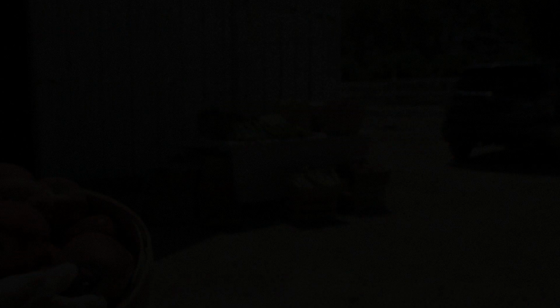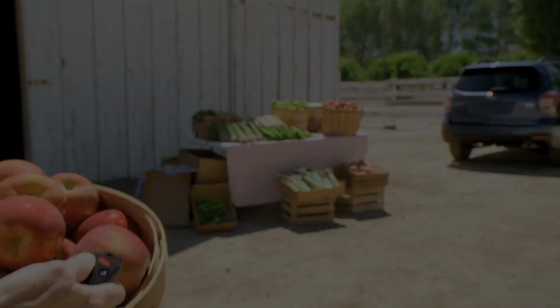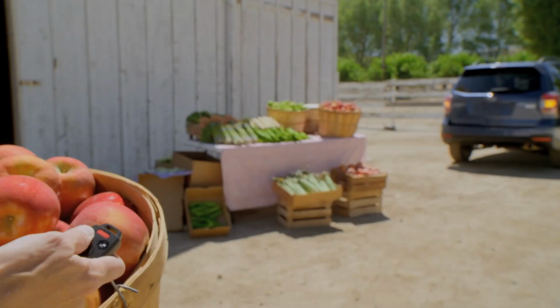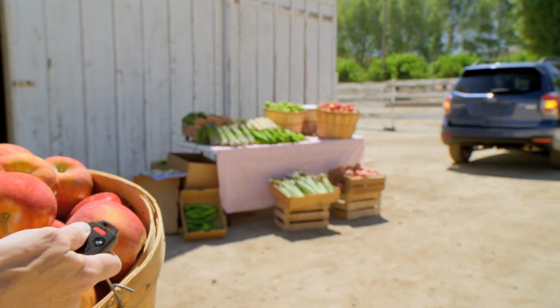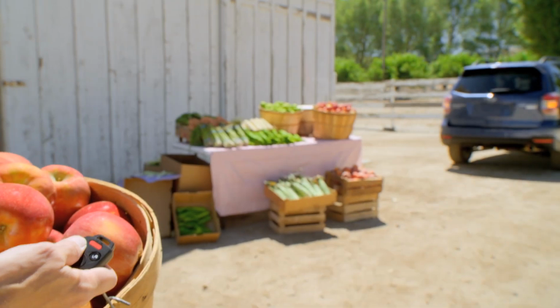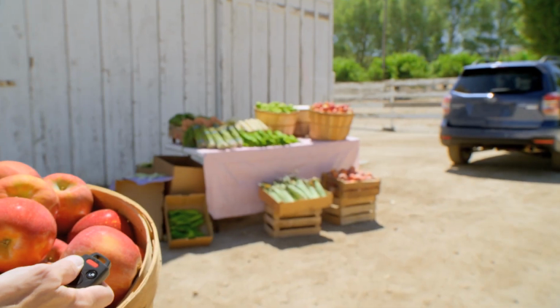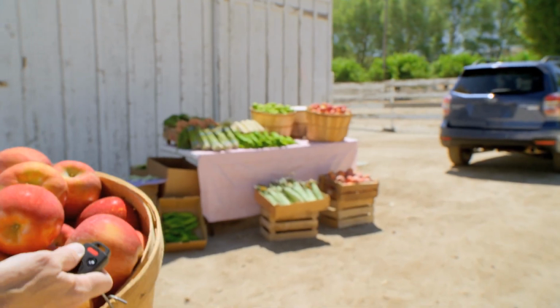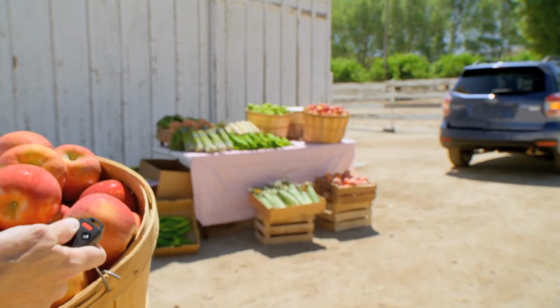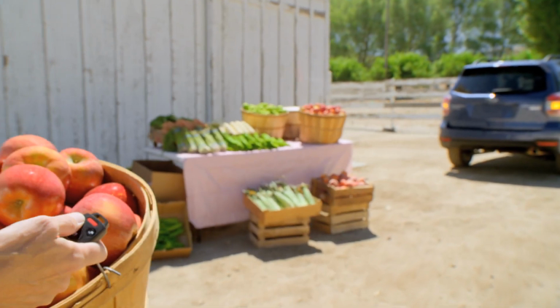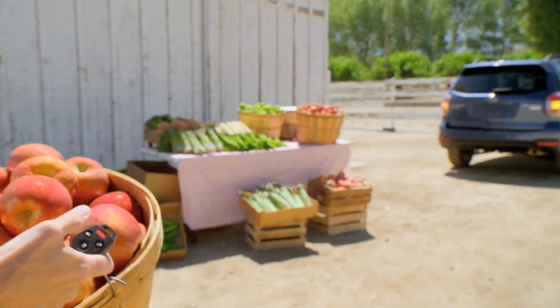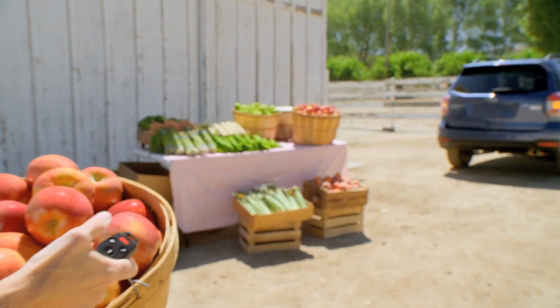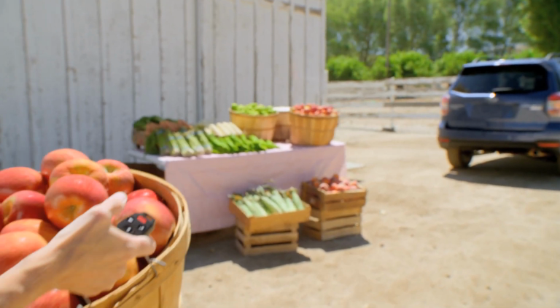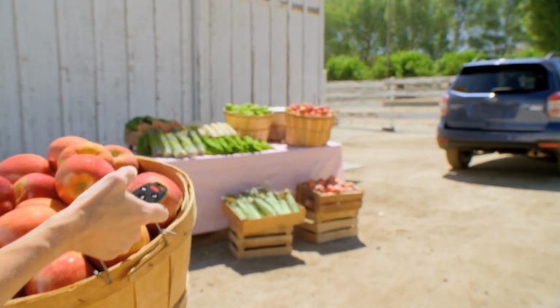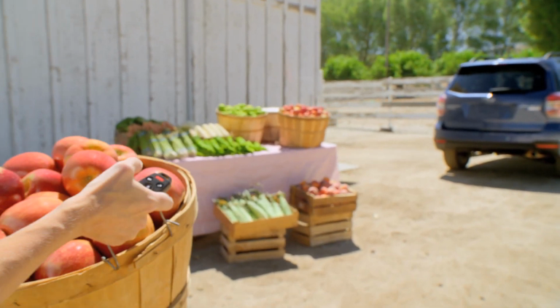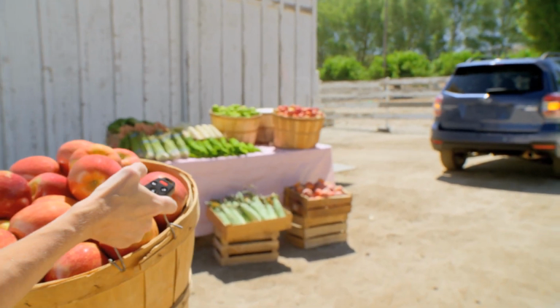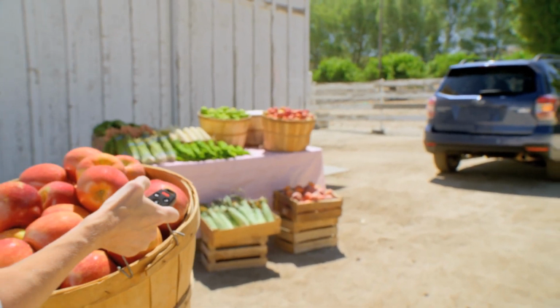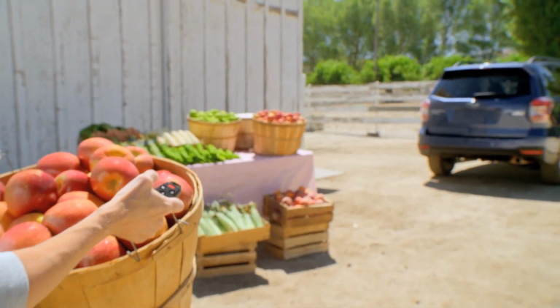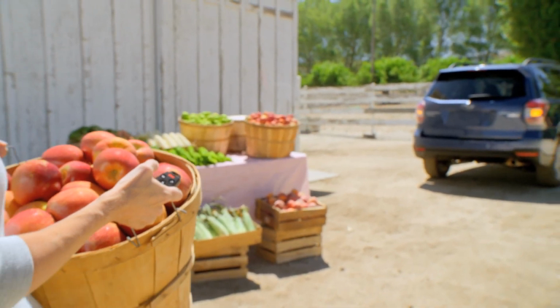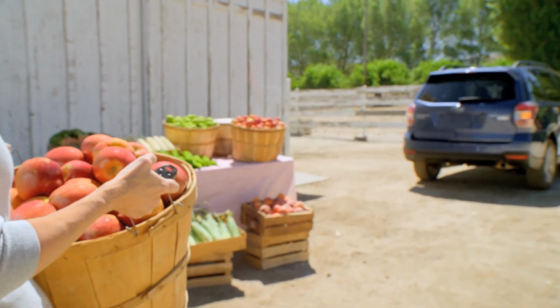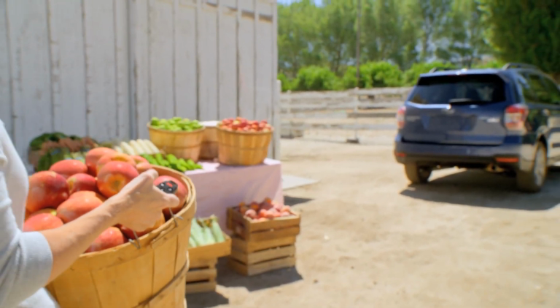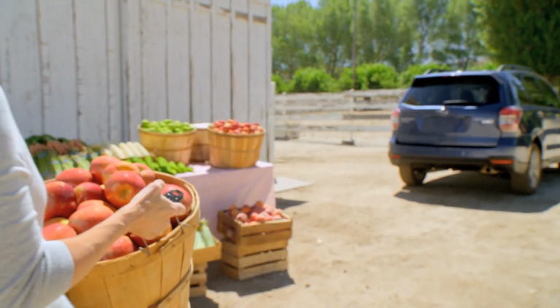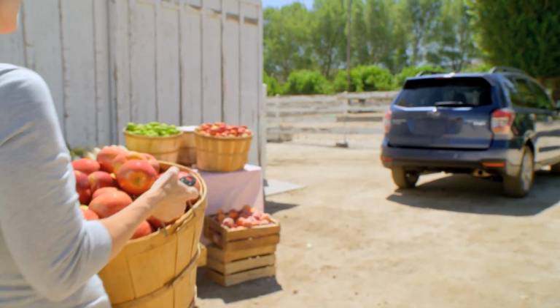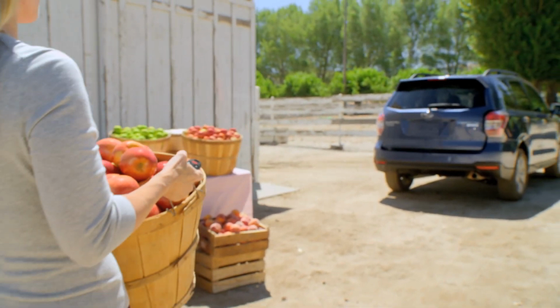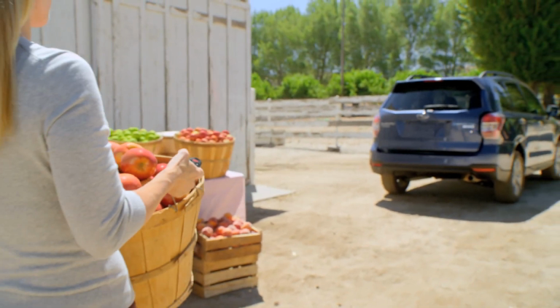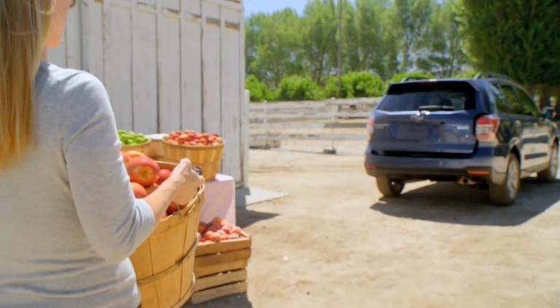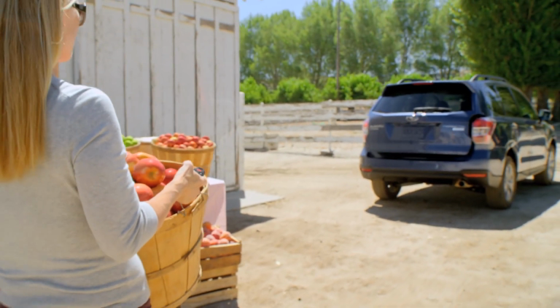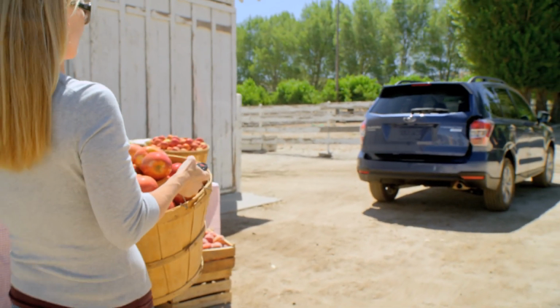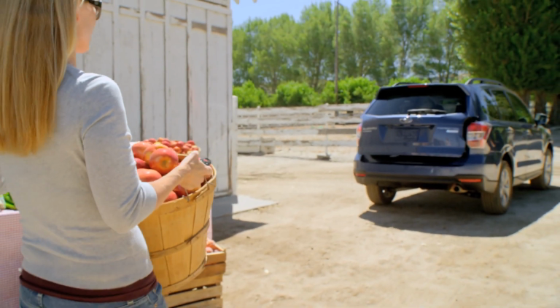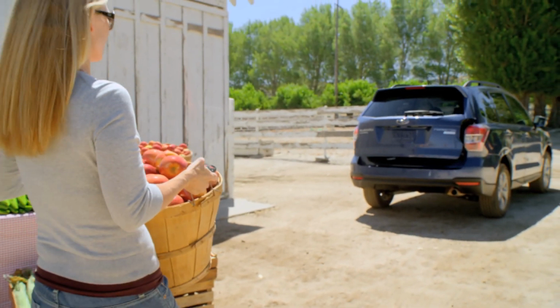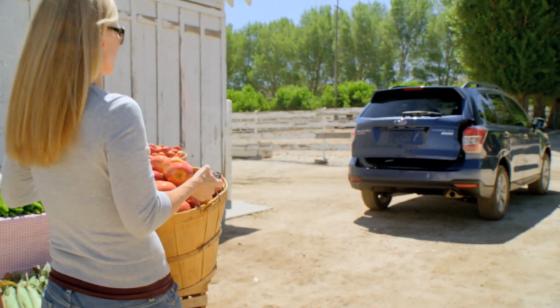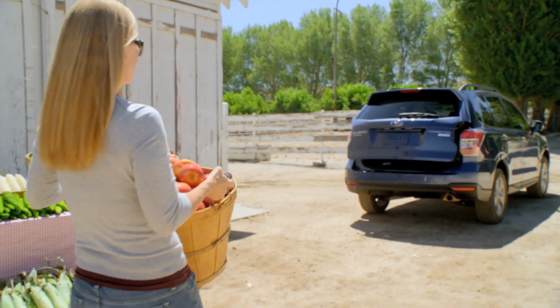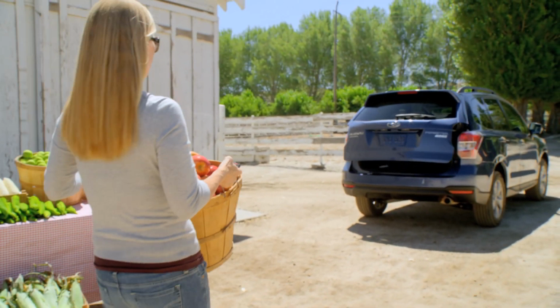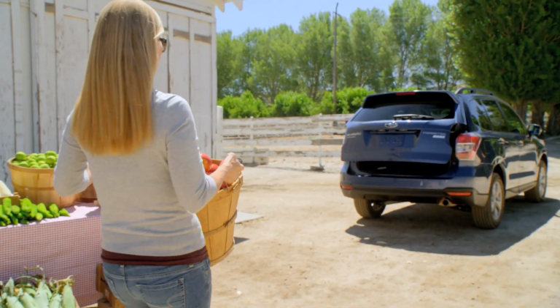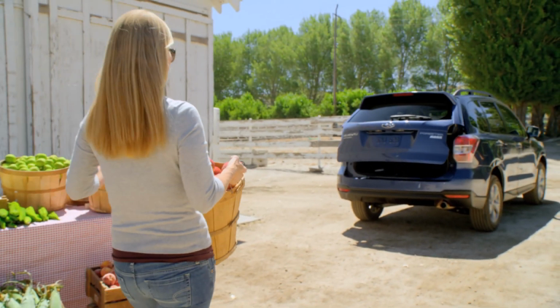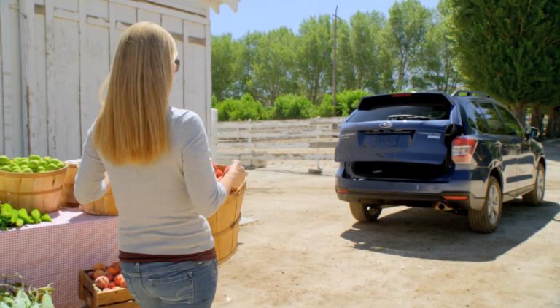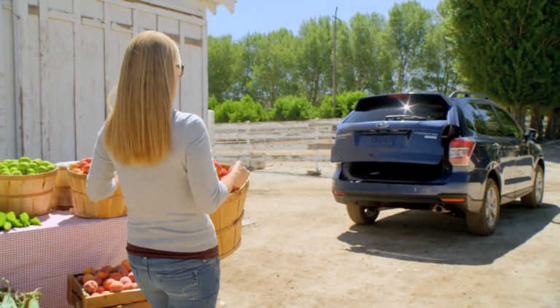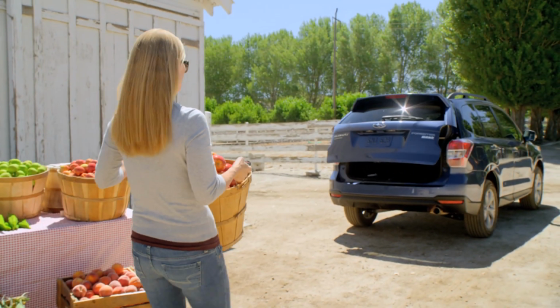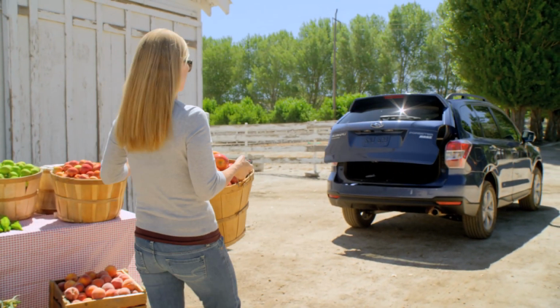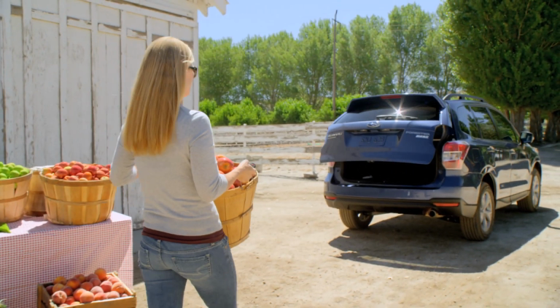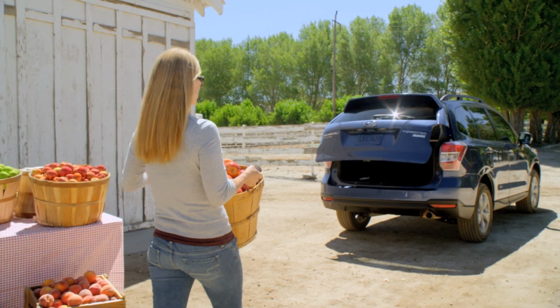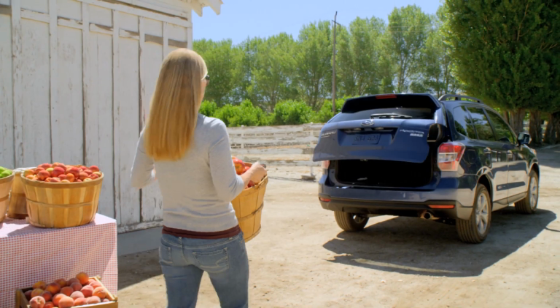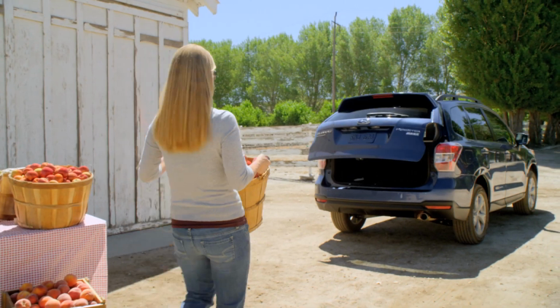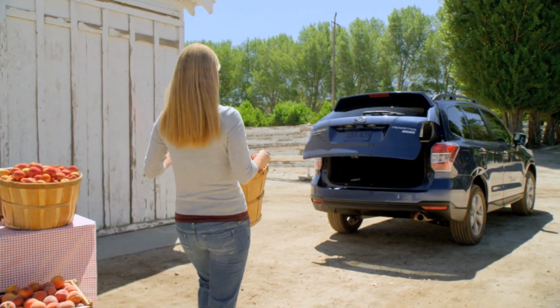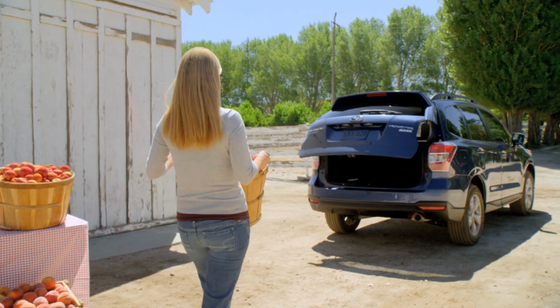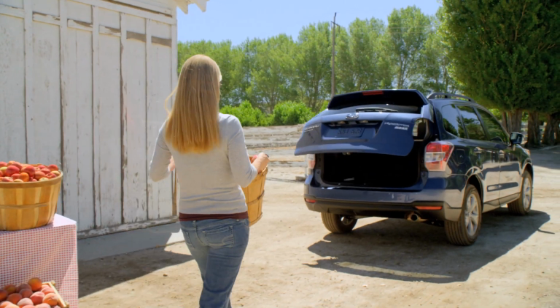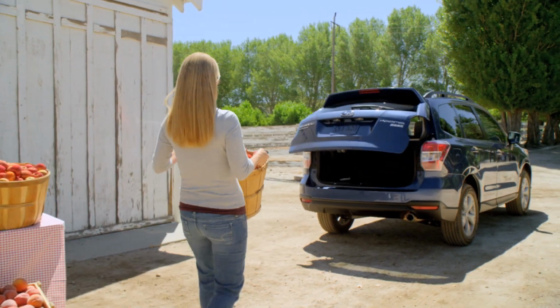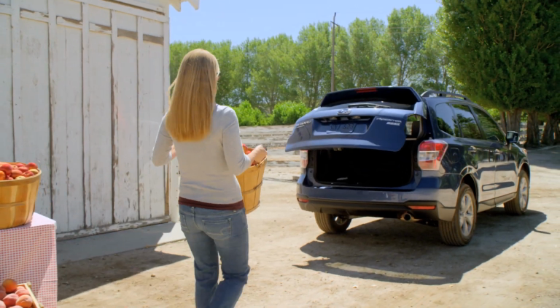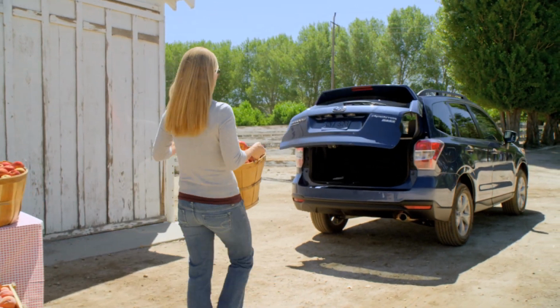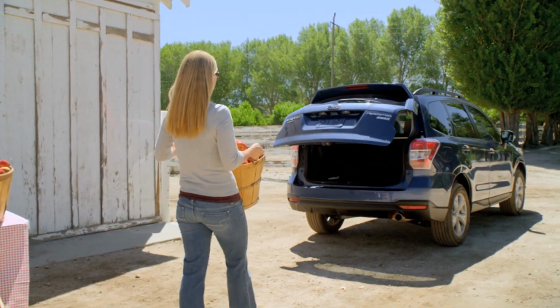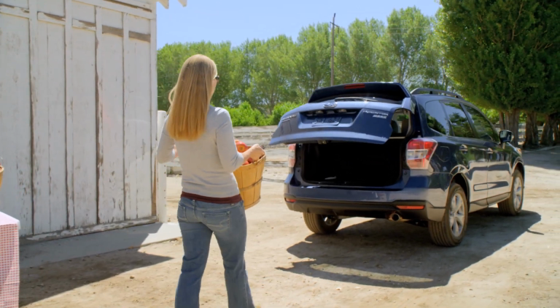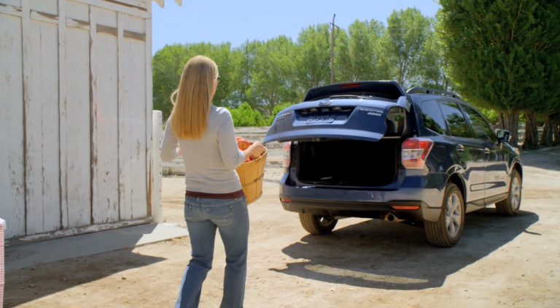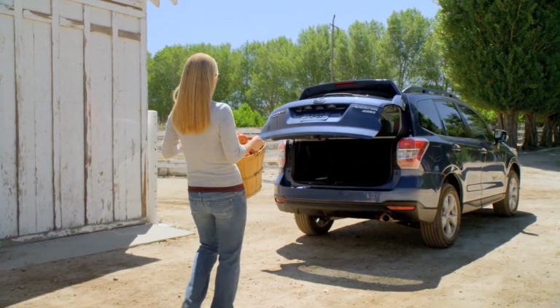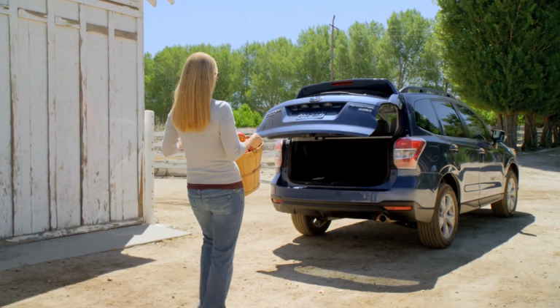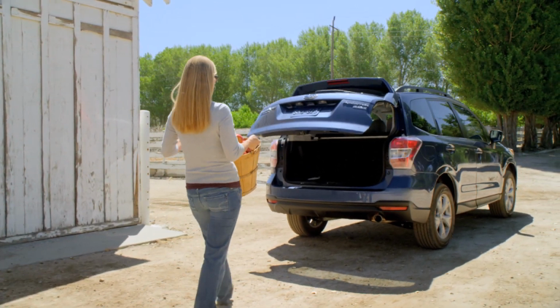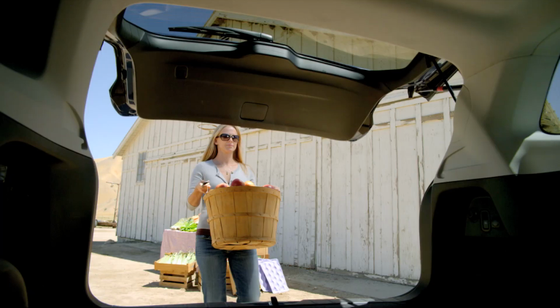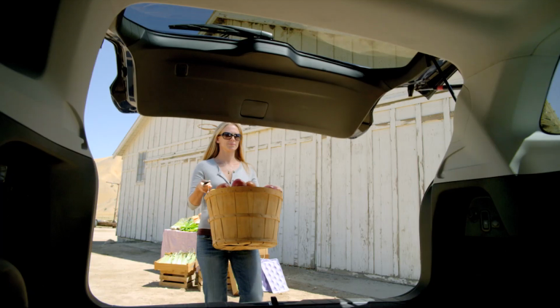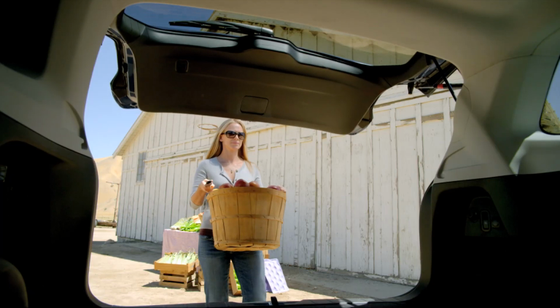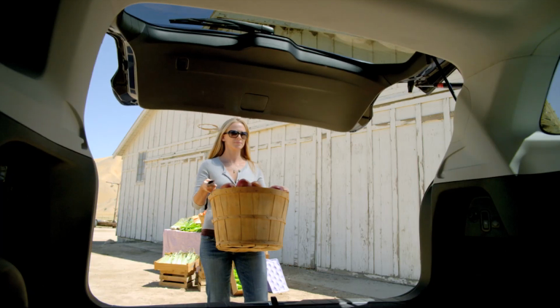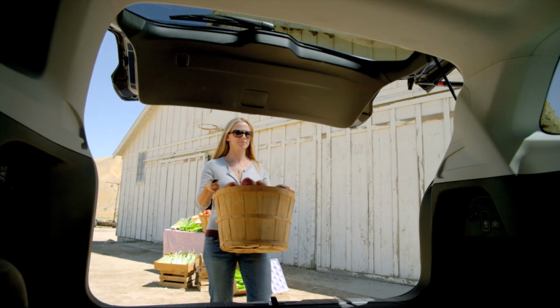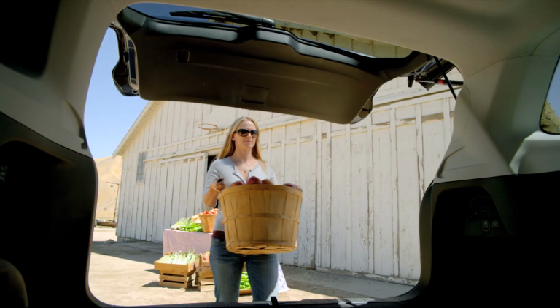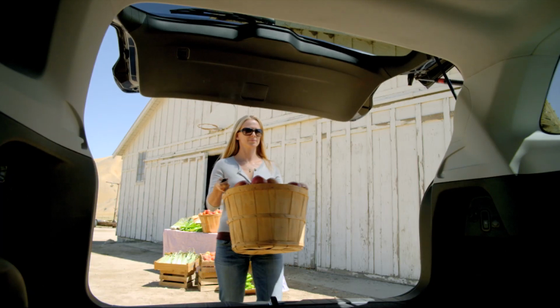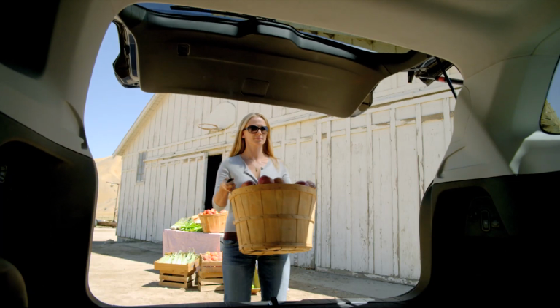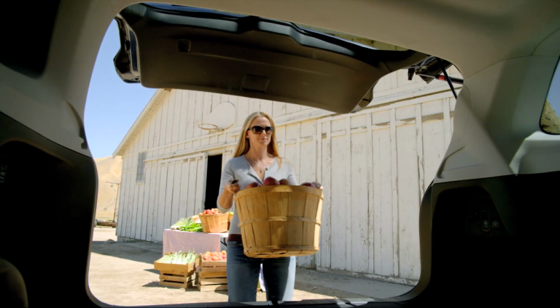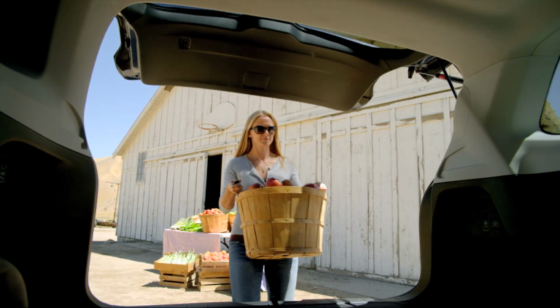With the push of a button, the all-new 2014 Subaru Forester lets you load up, pack in, and get about your day.